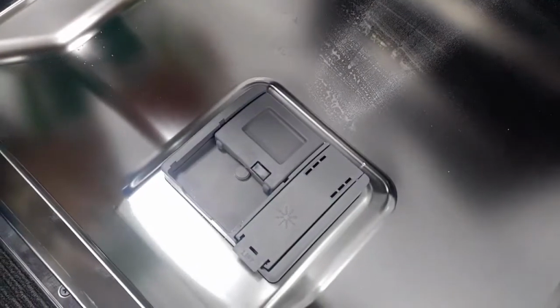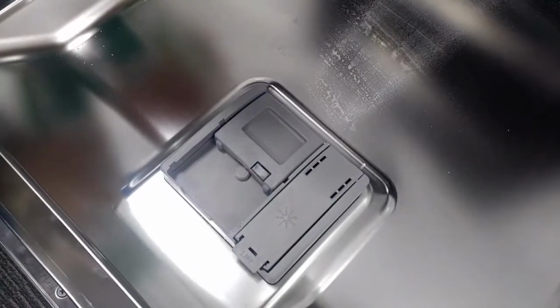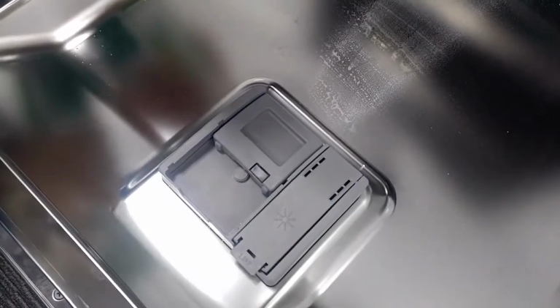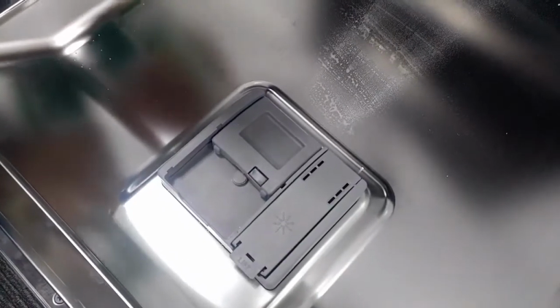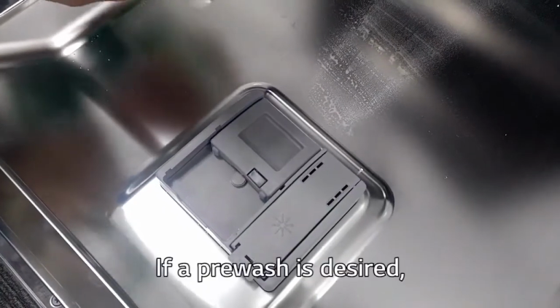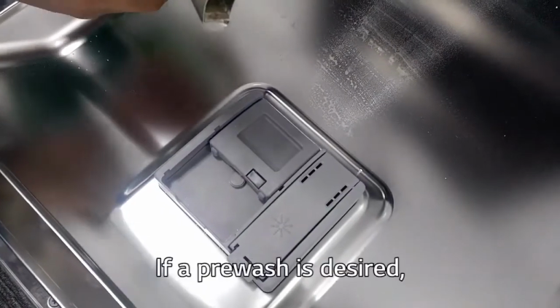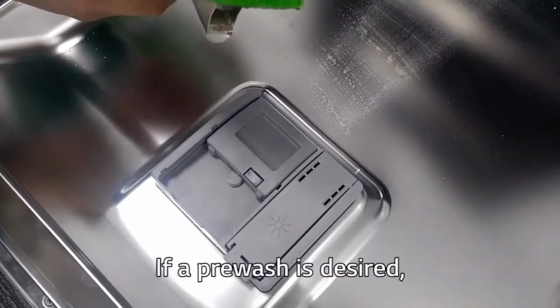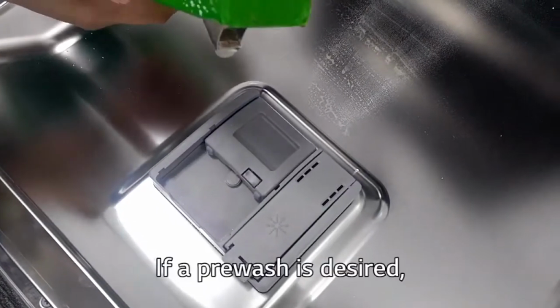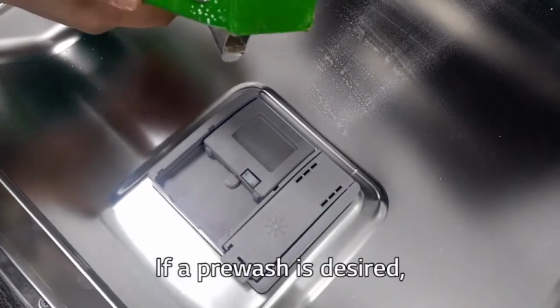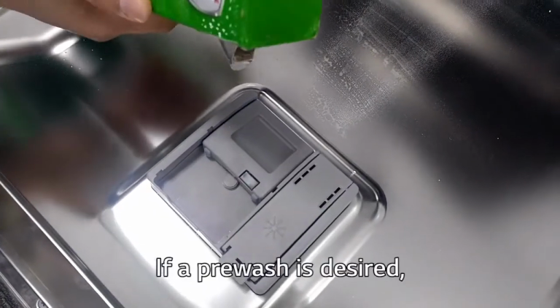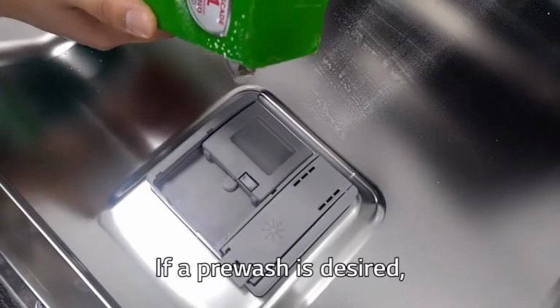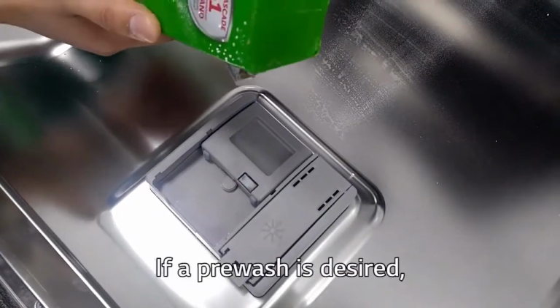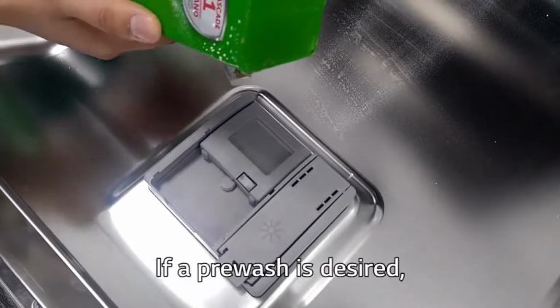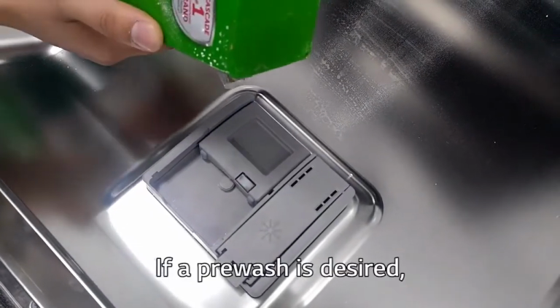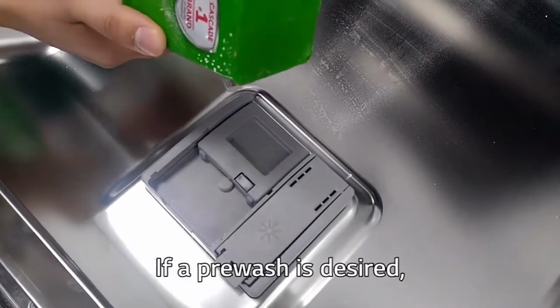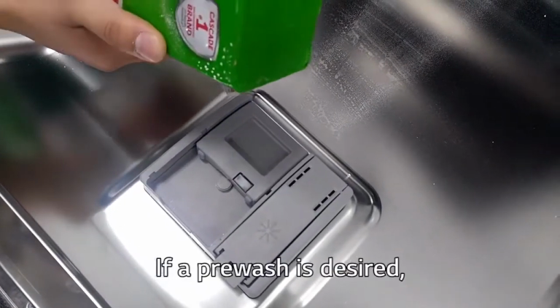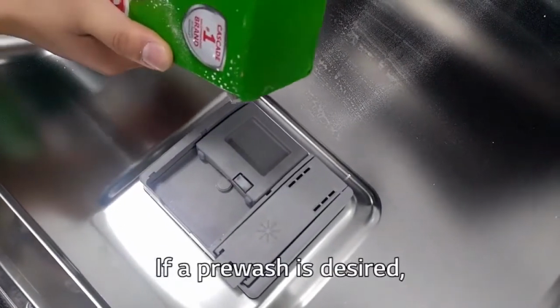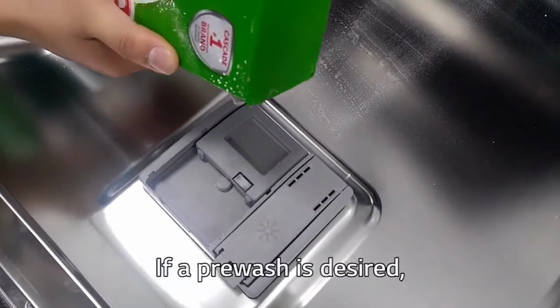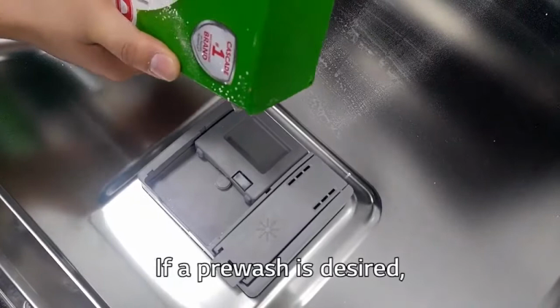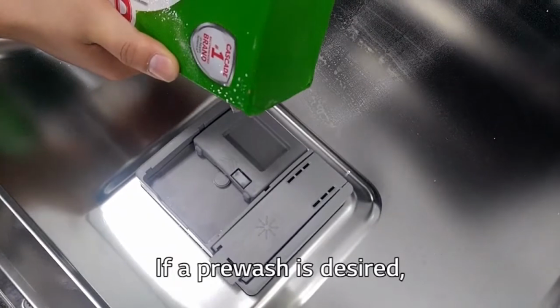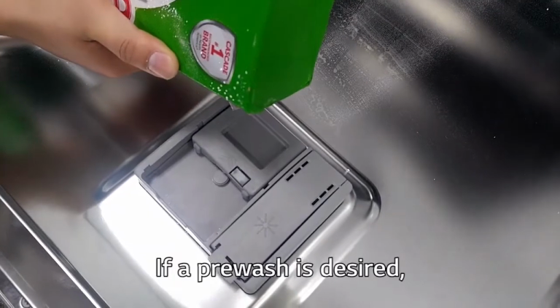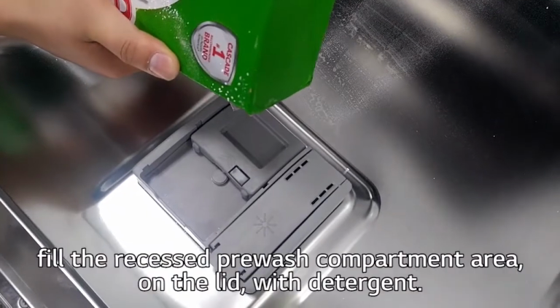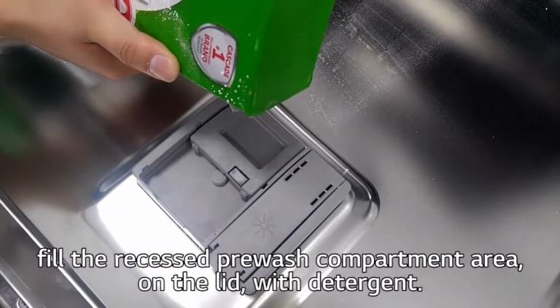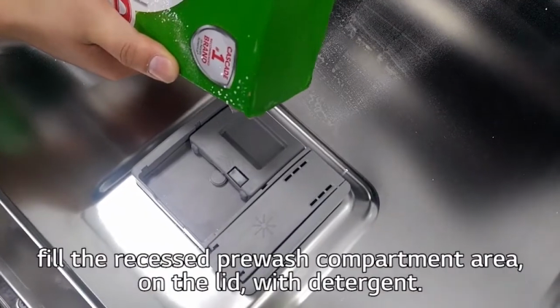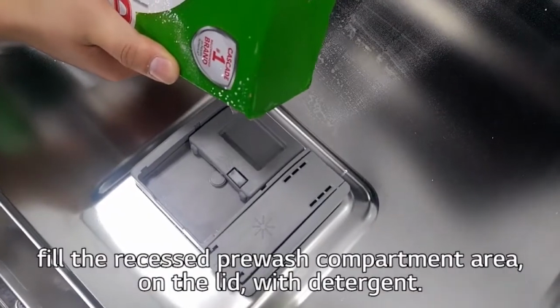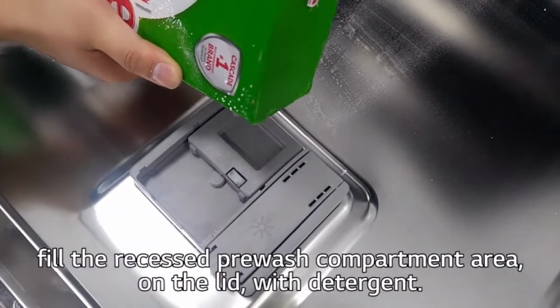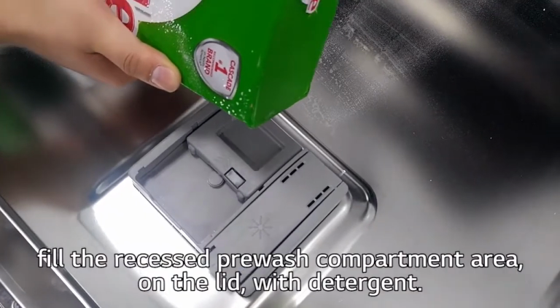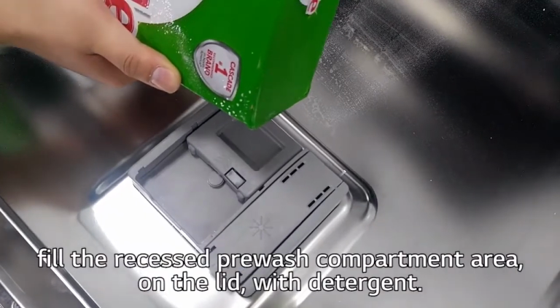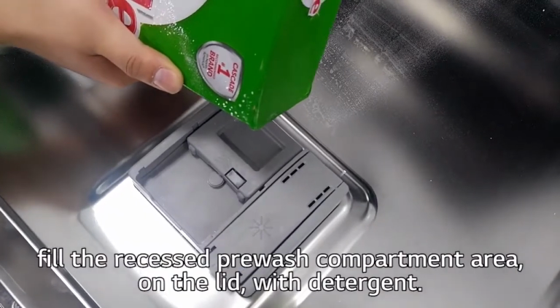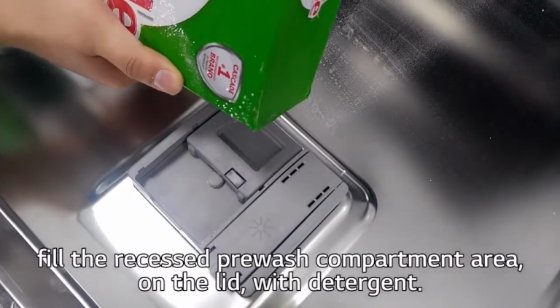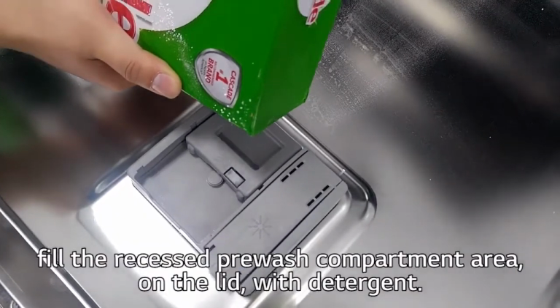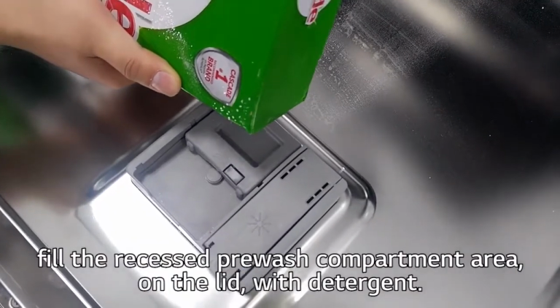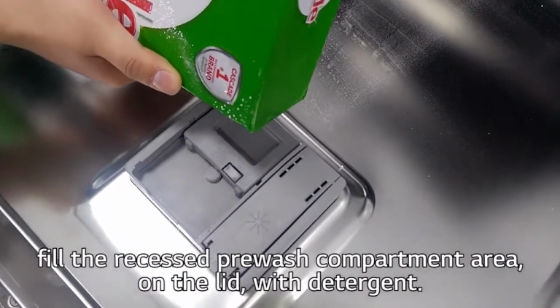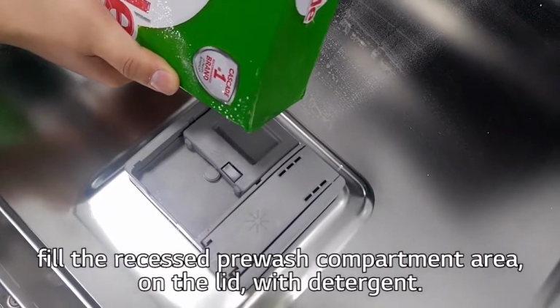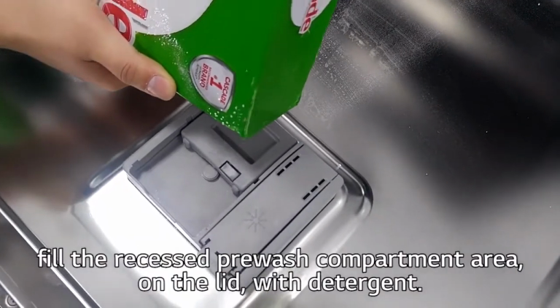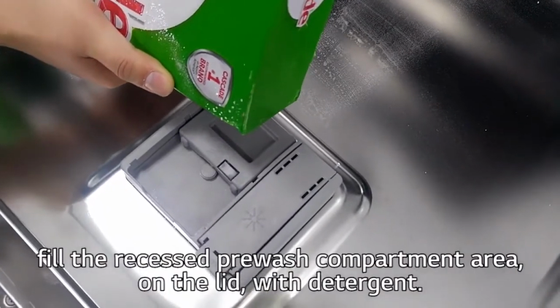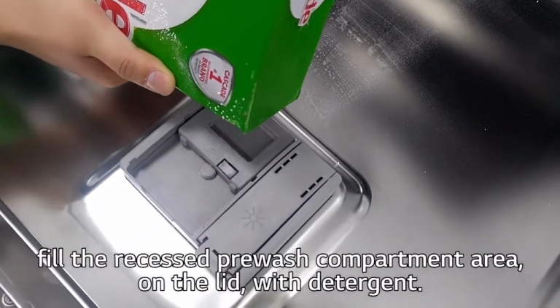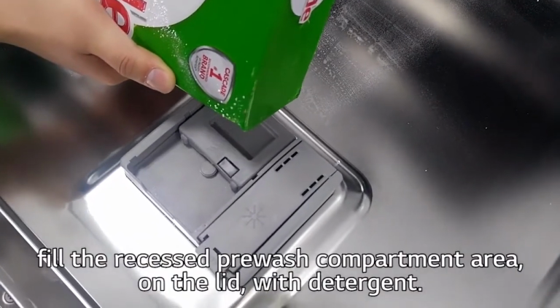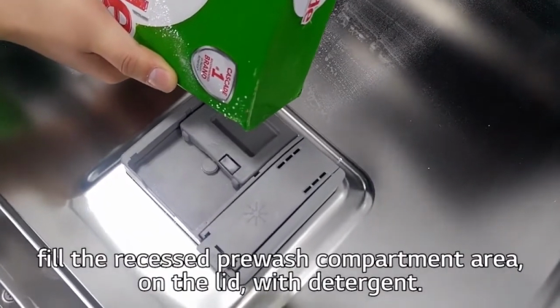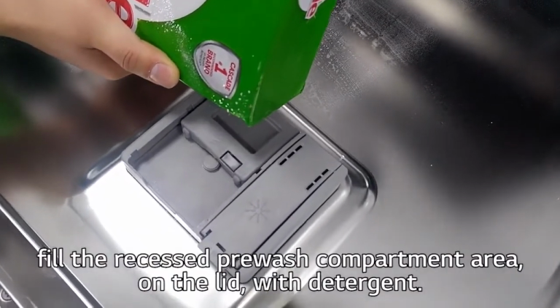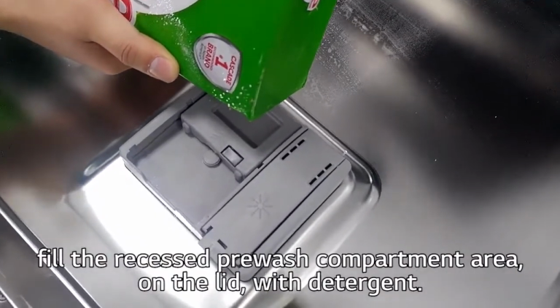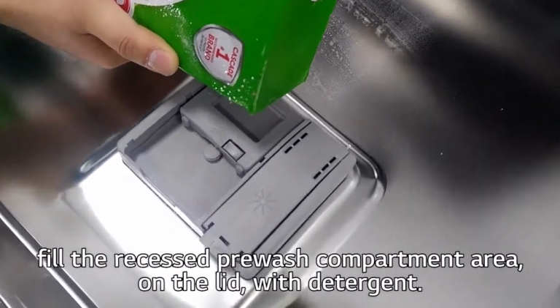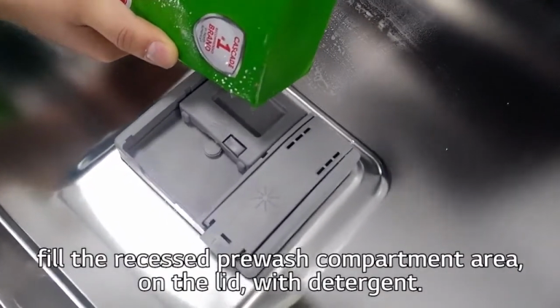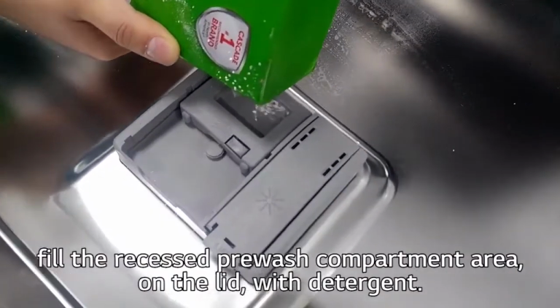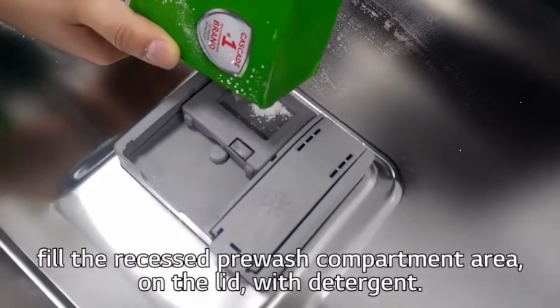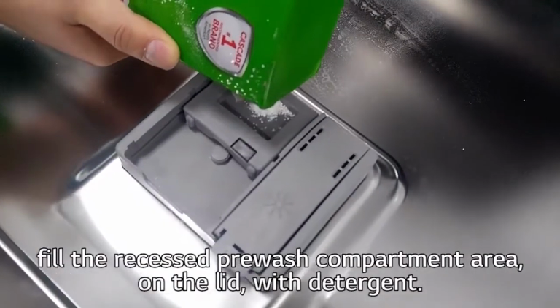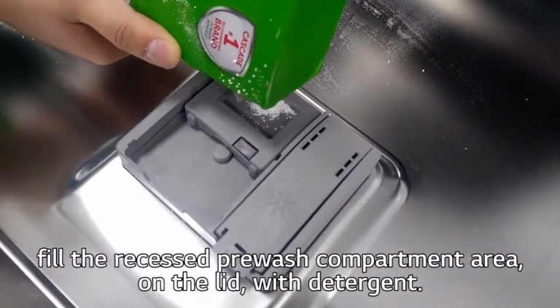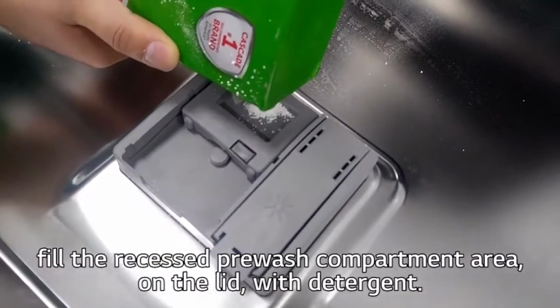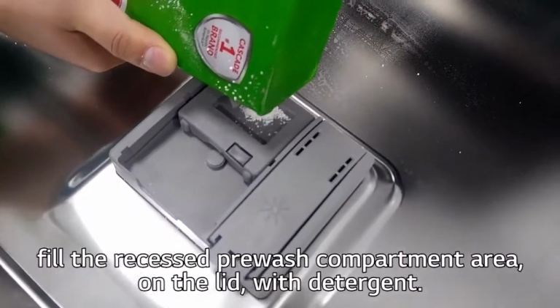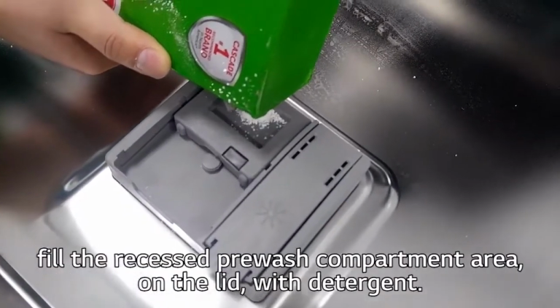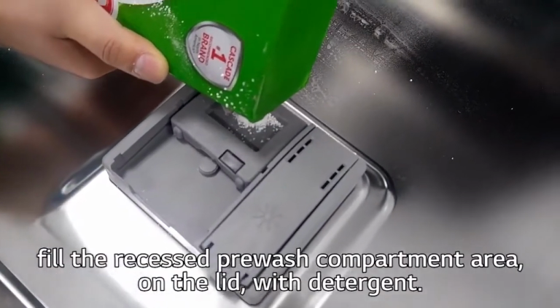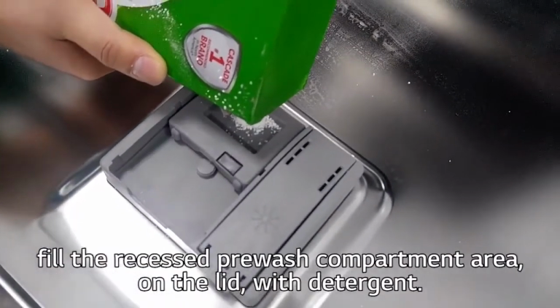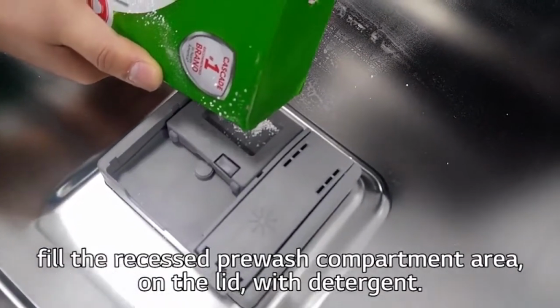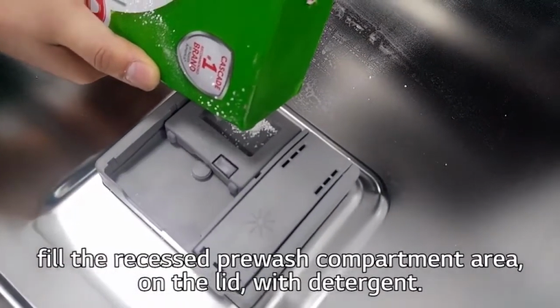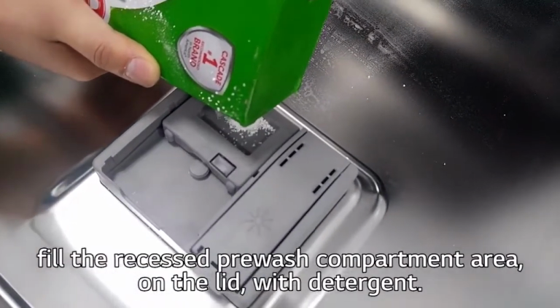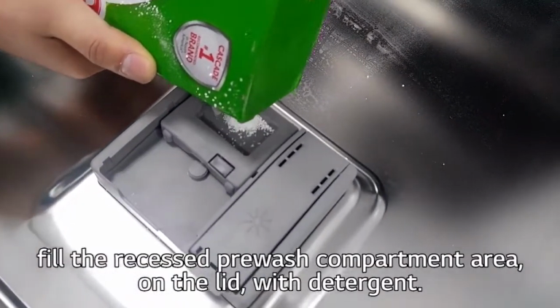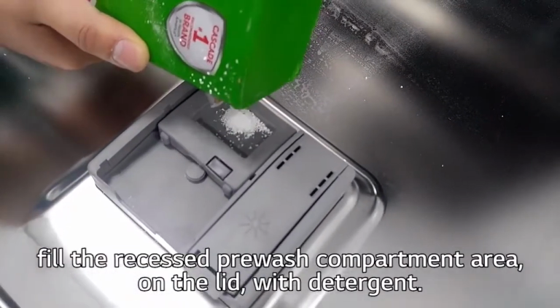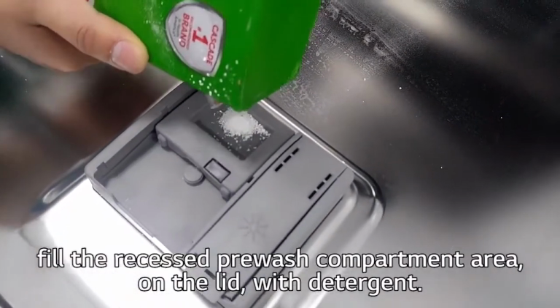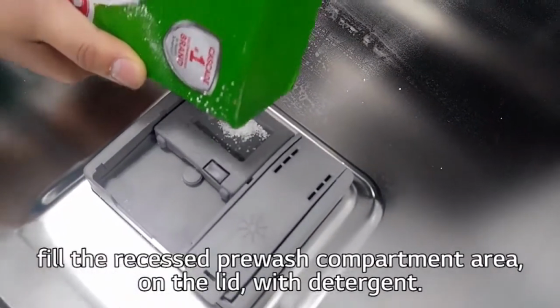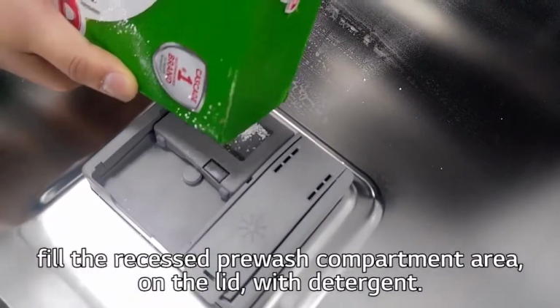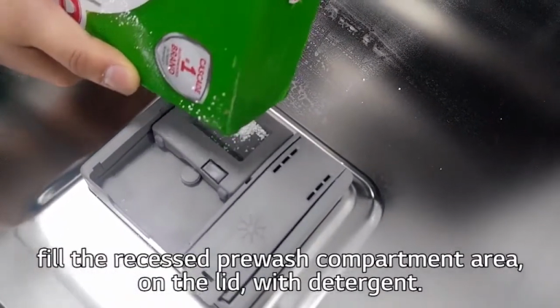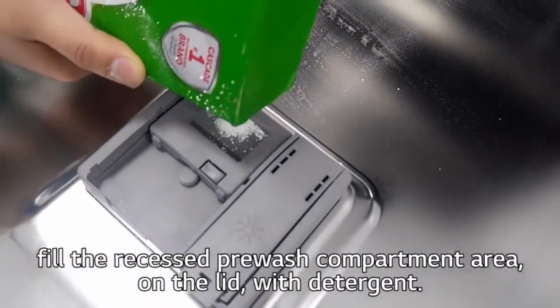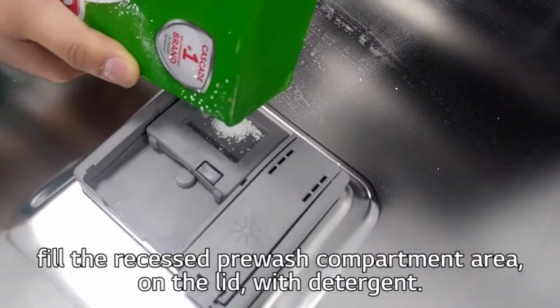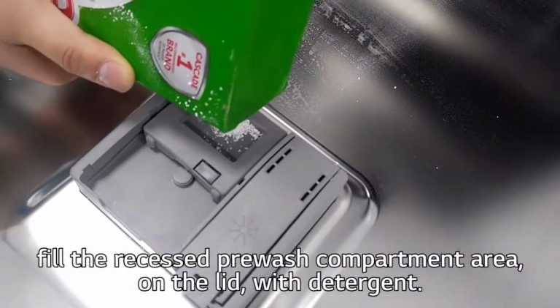If a pre-wash is desired, fill the recessed pre-wash compartment area on the lid with detergent.